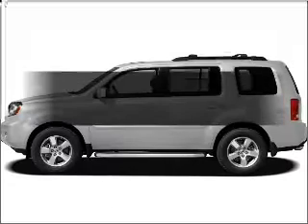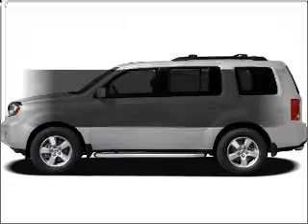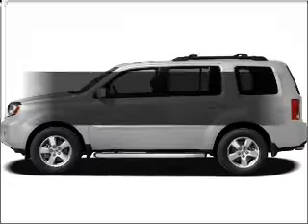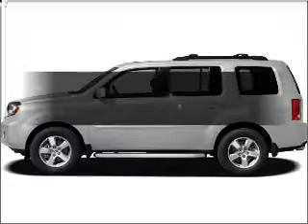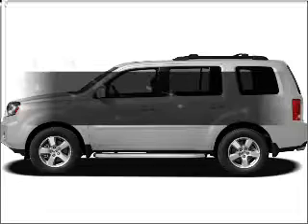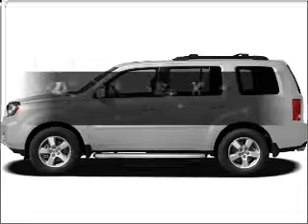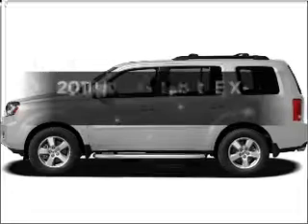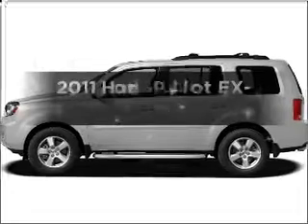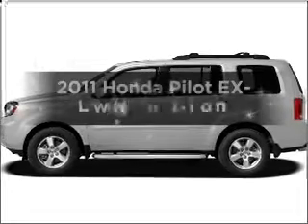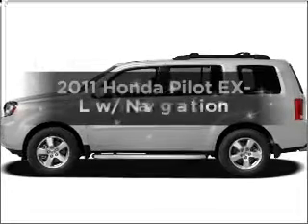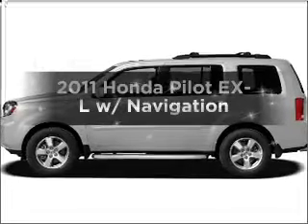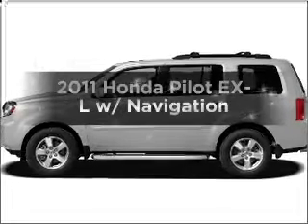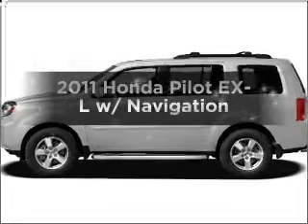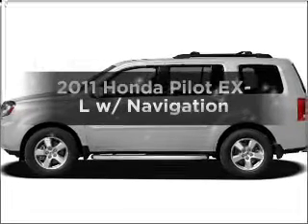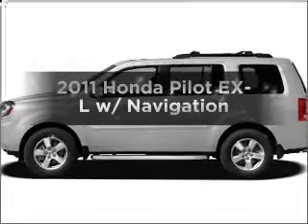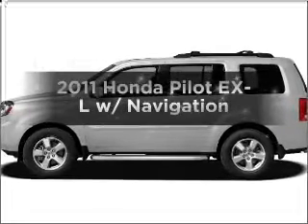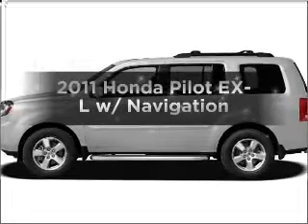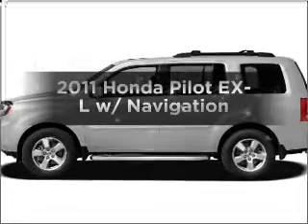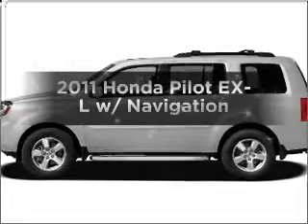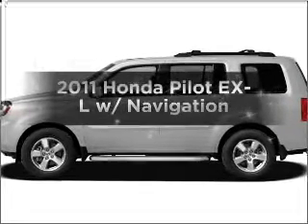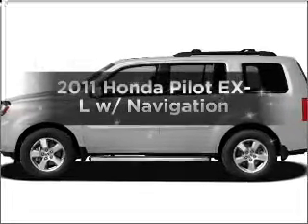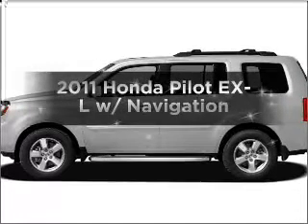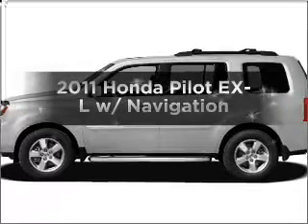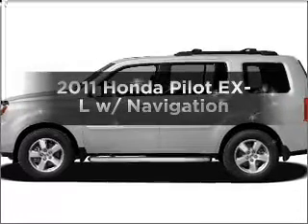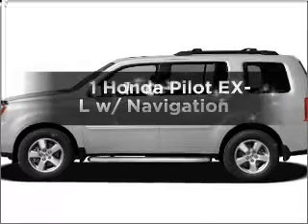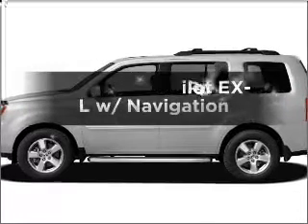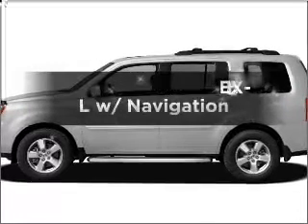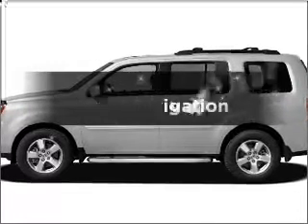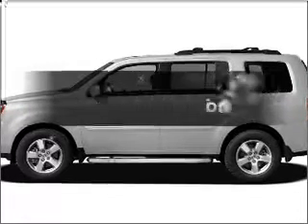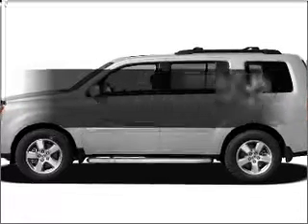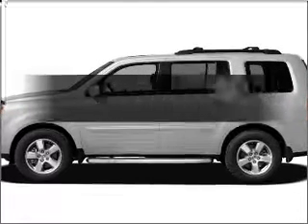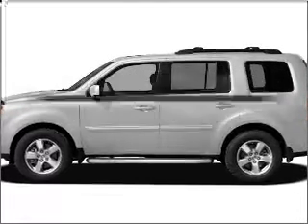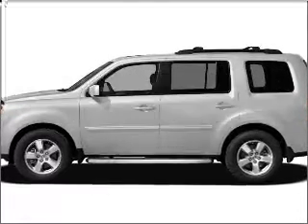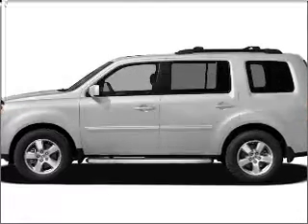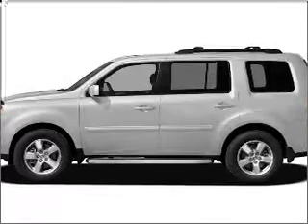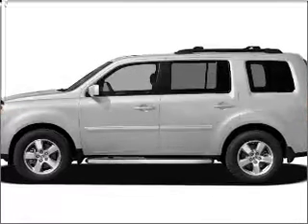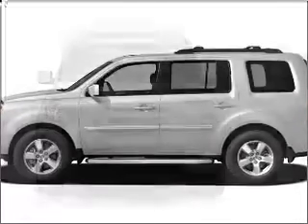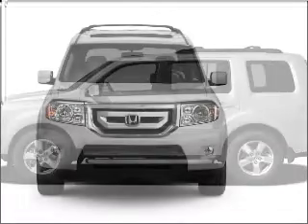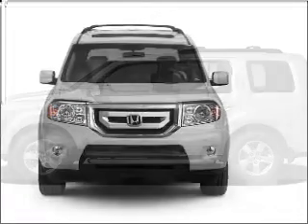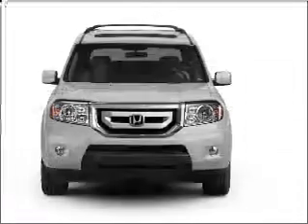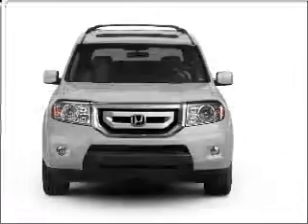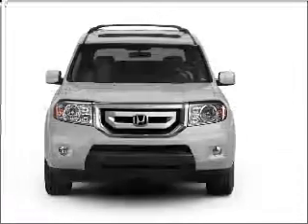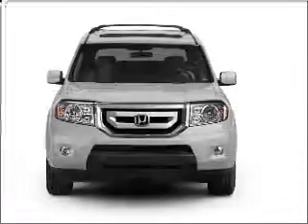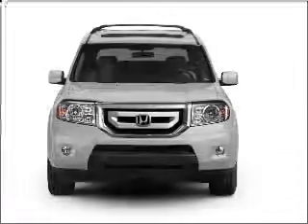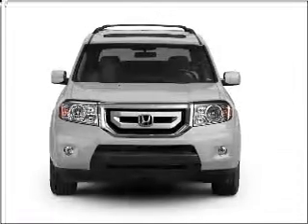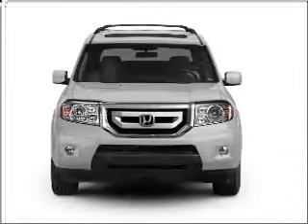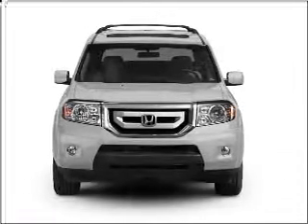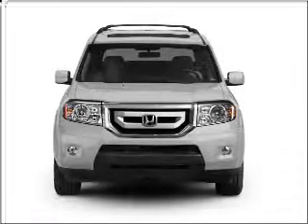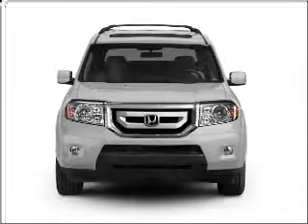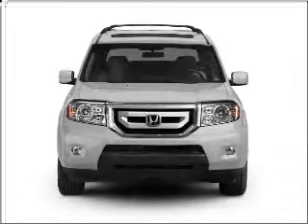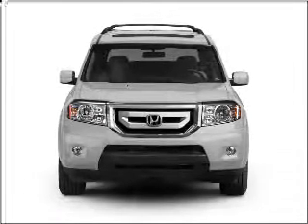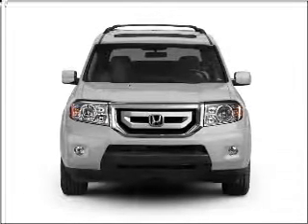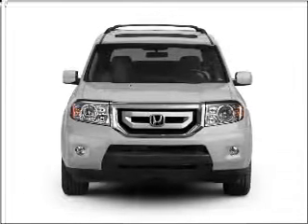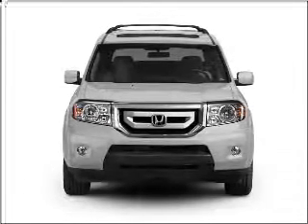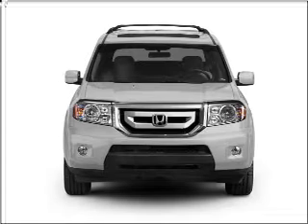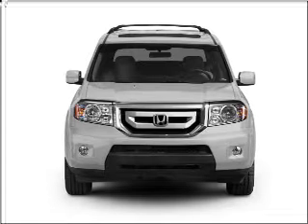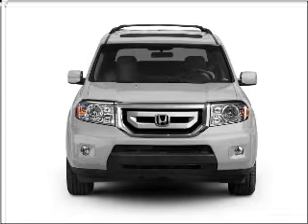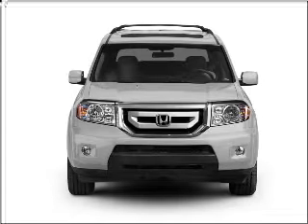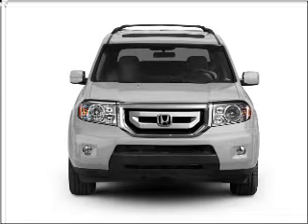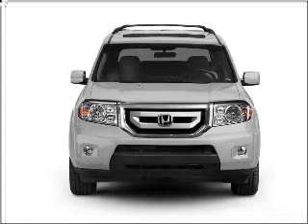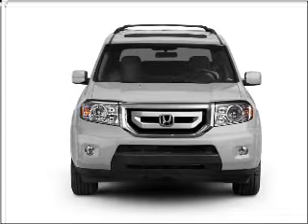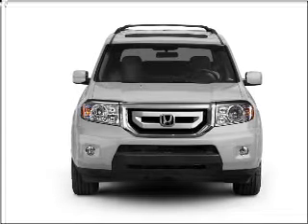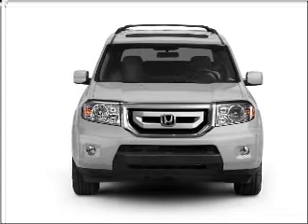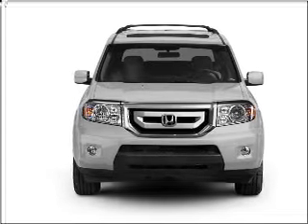Imagine yourself in this 2011 Honda Pilot. Travel the roads in style and comfort in this great vehicle.